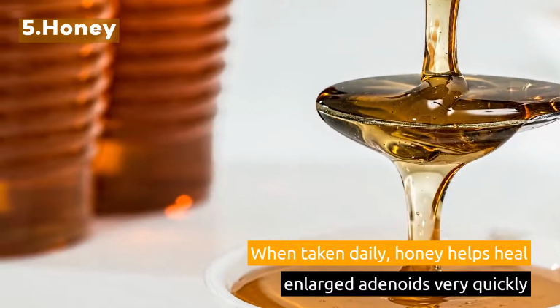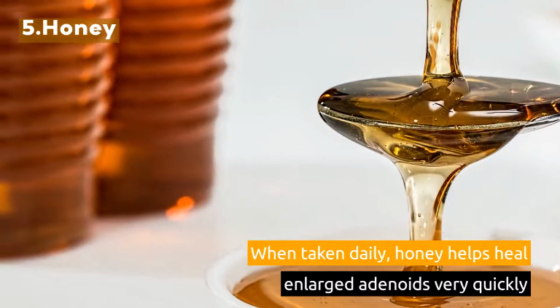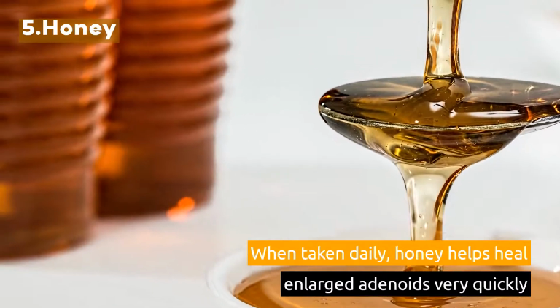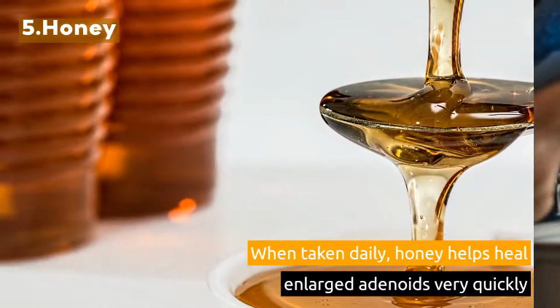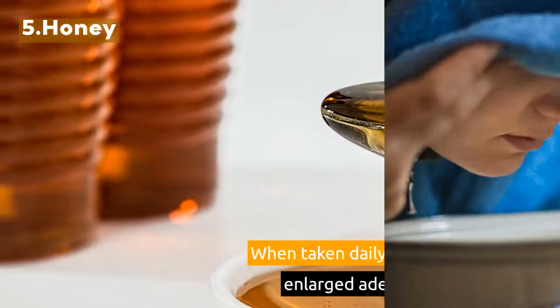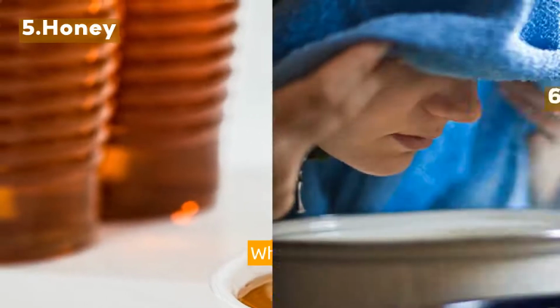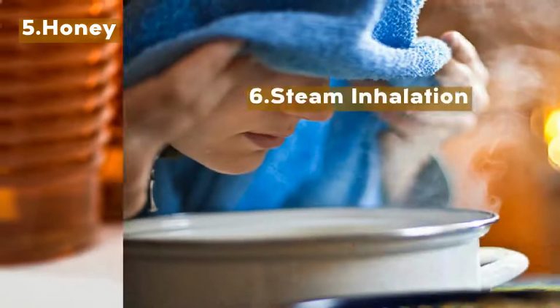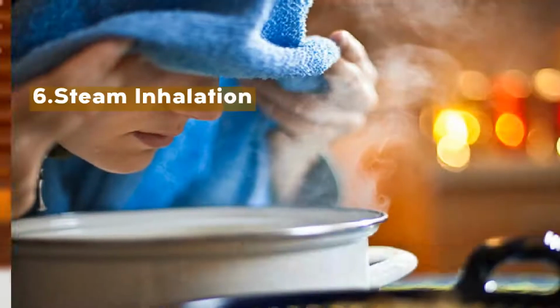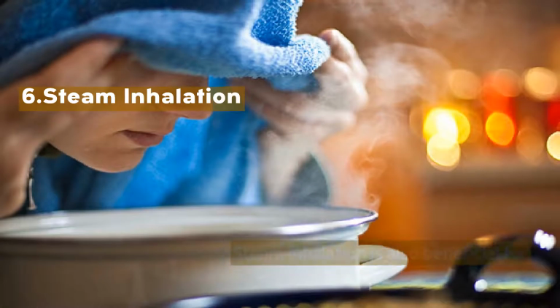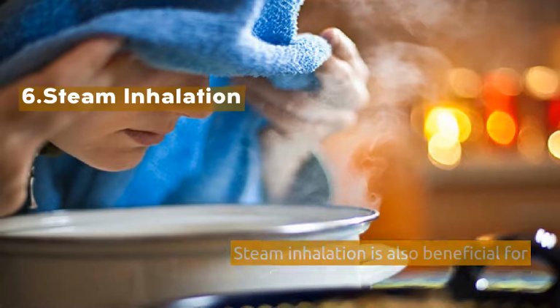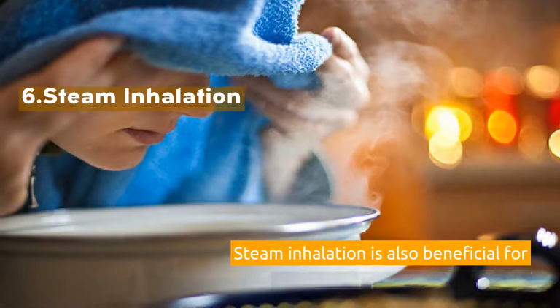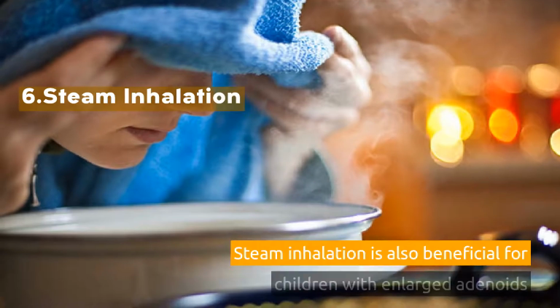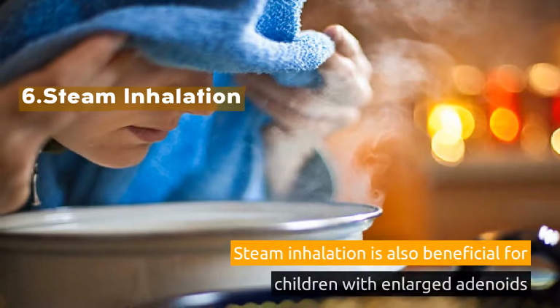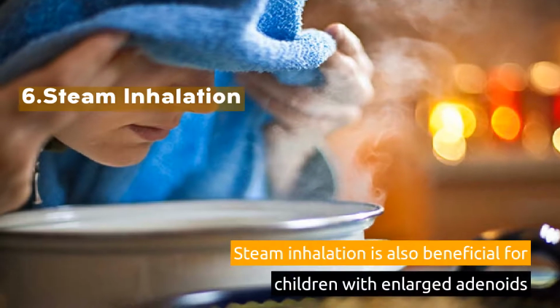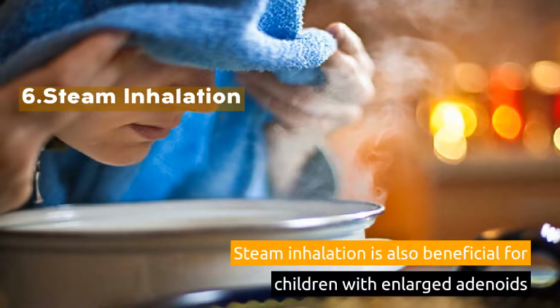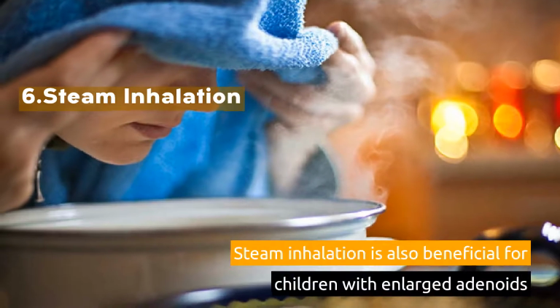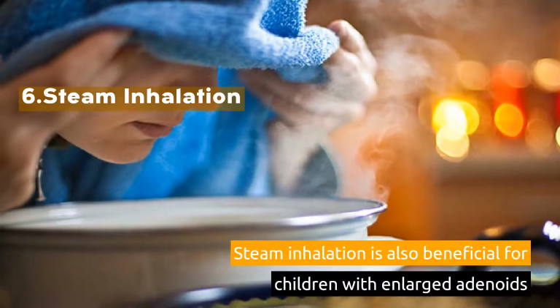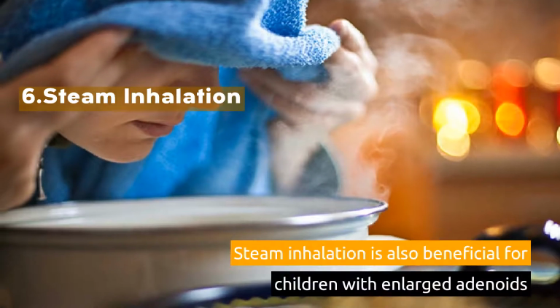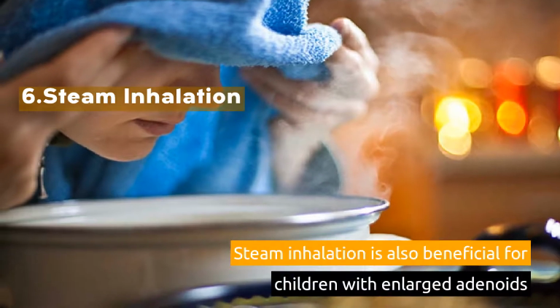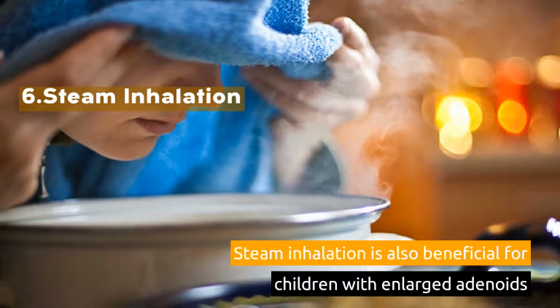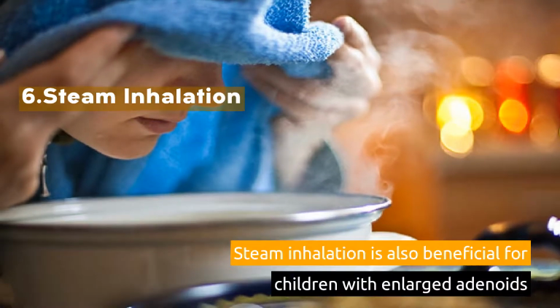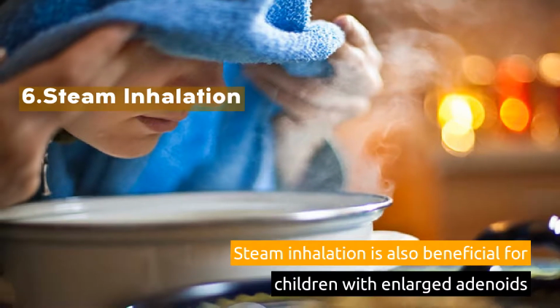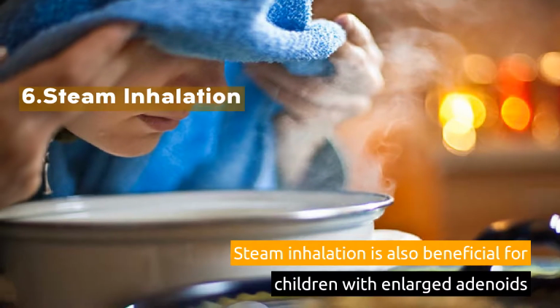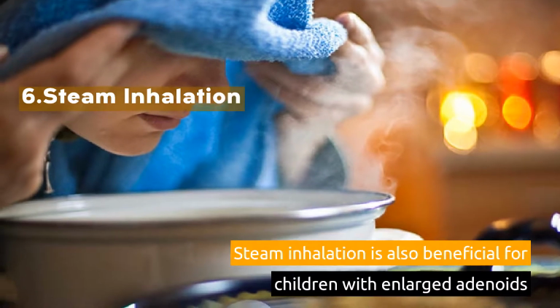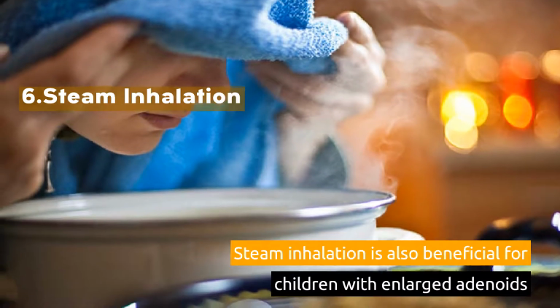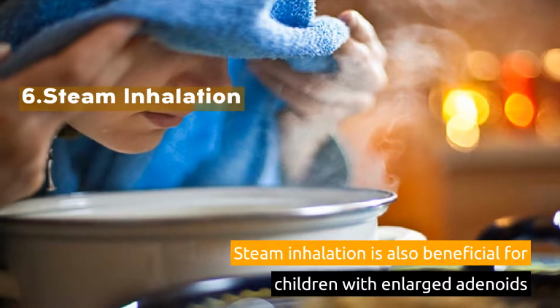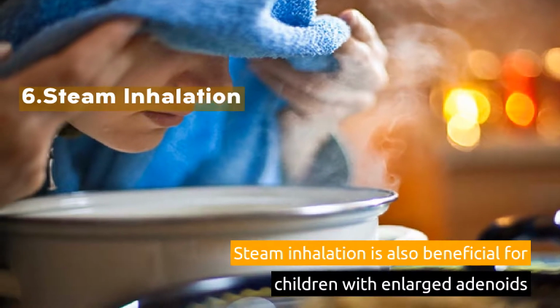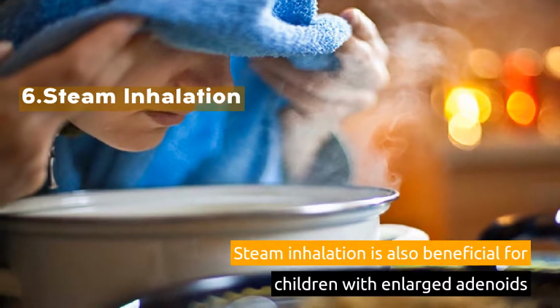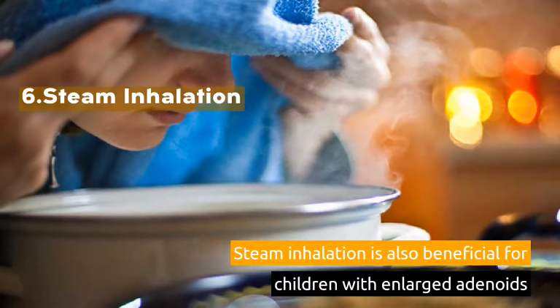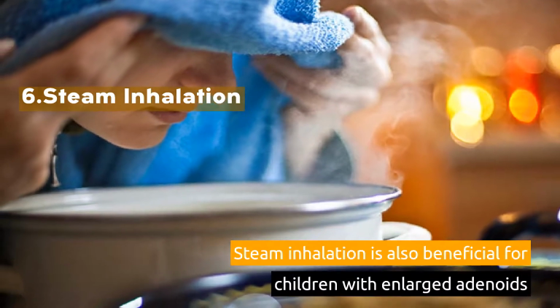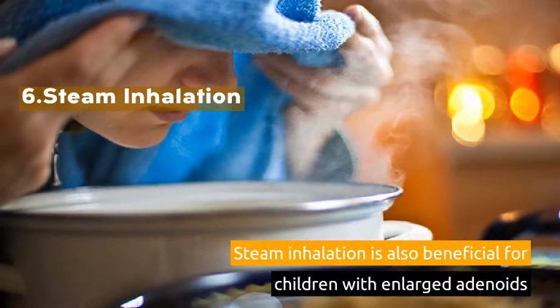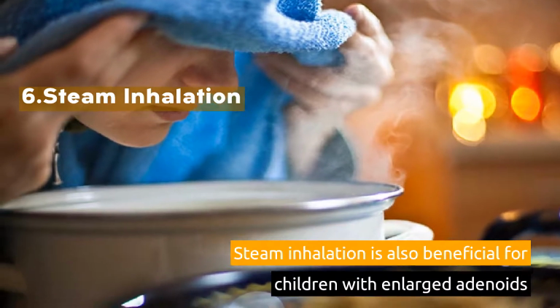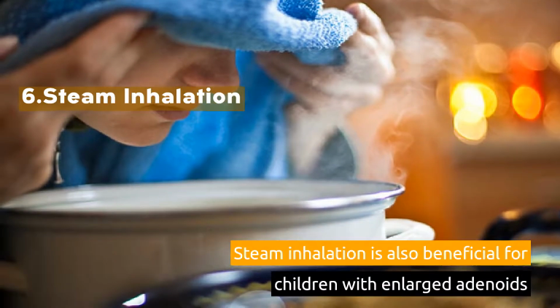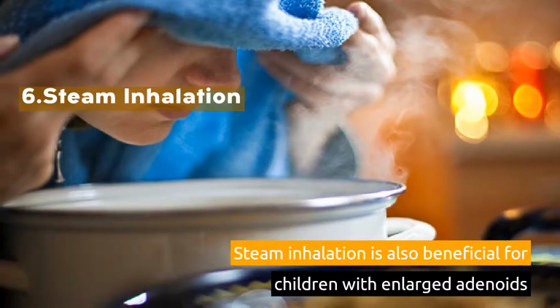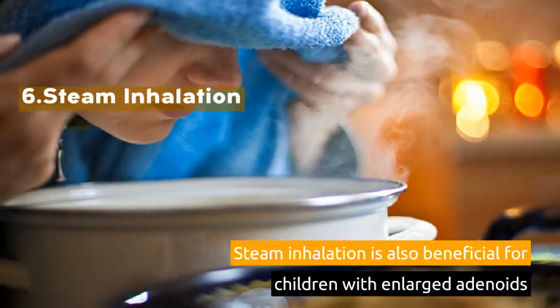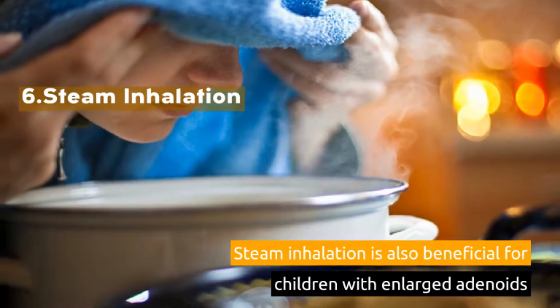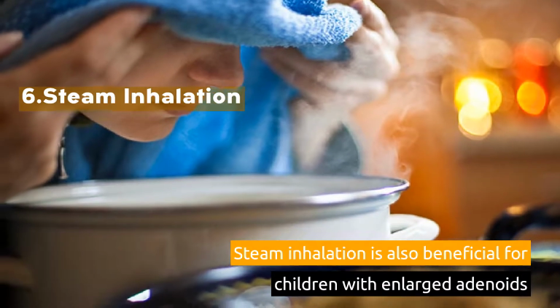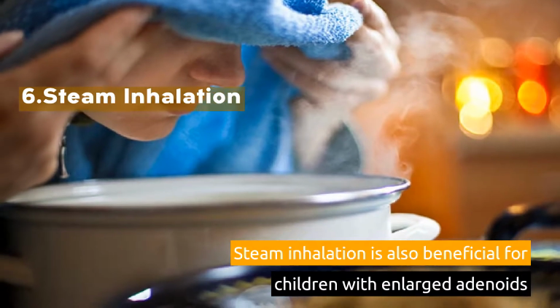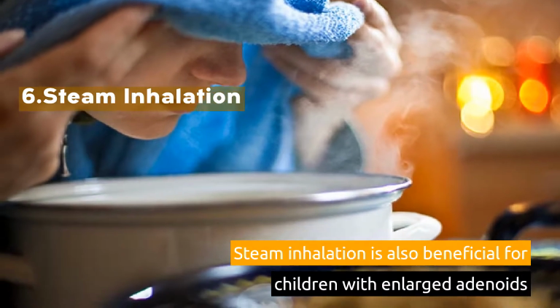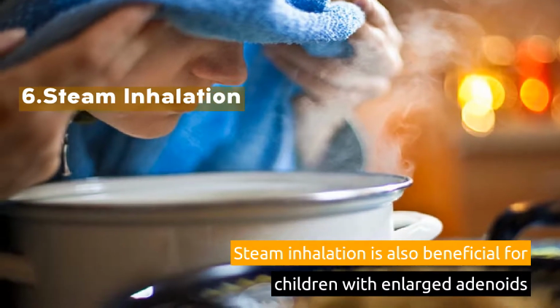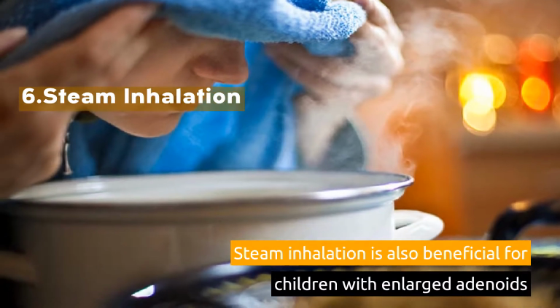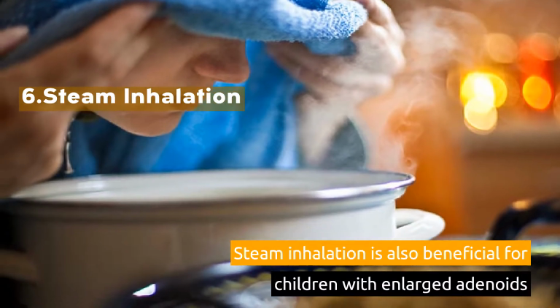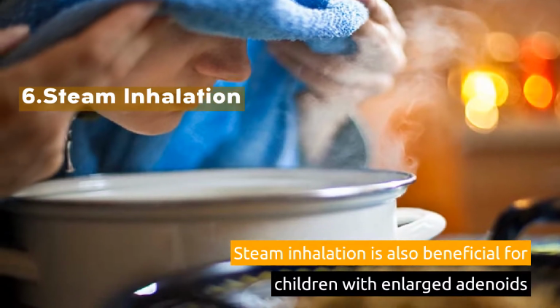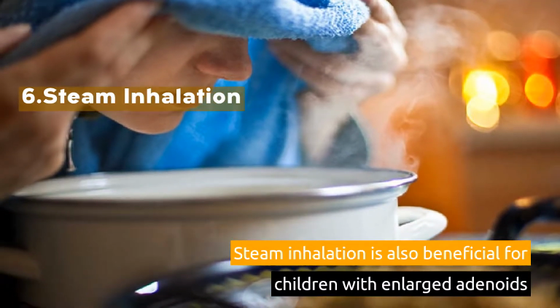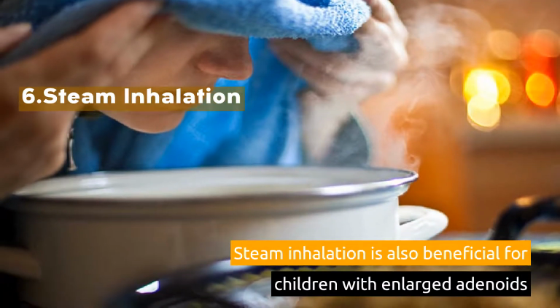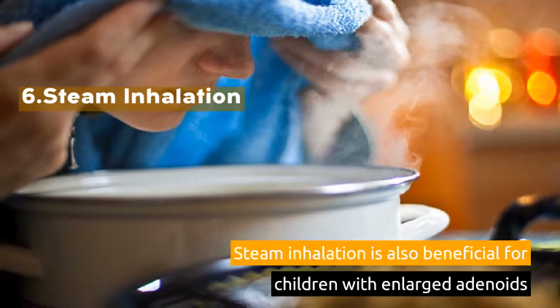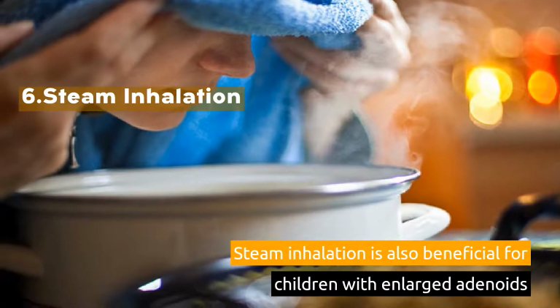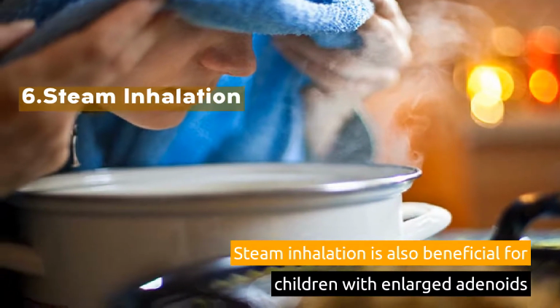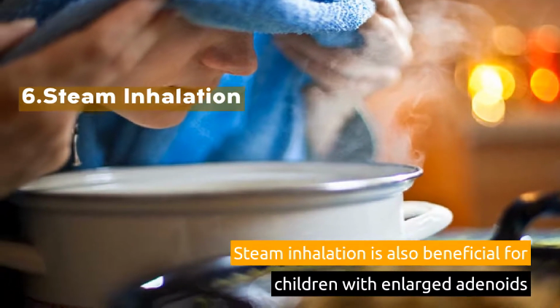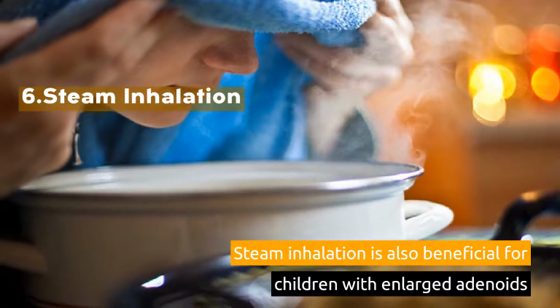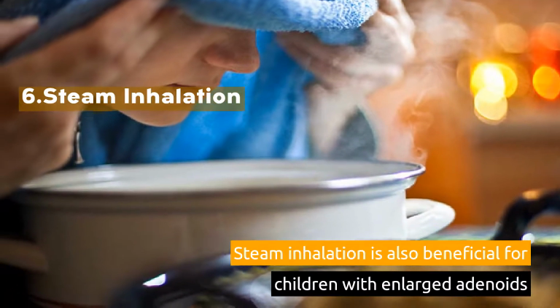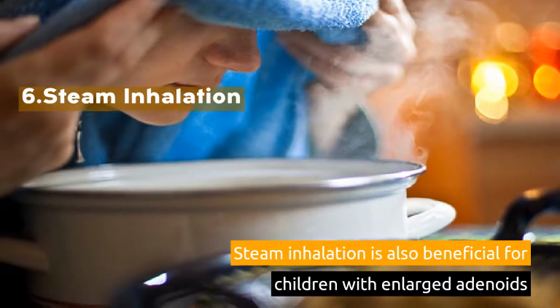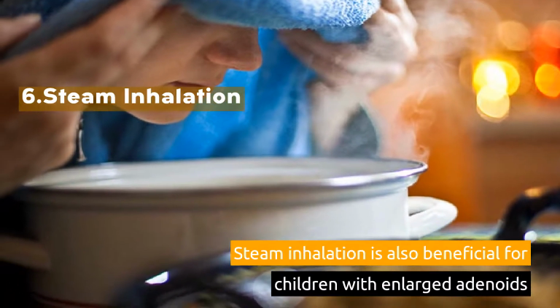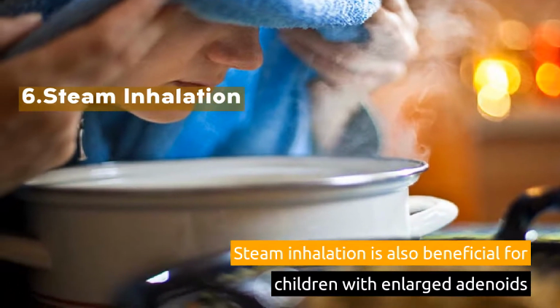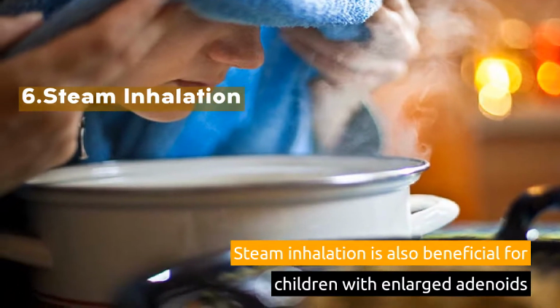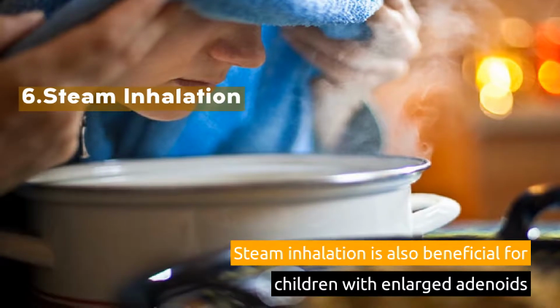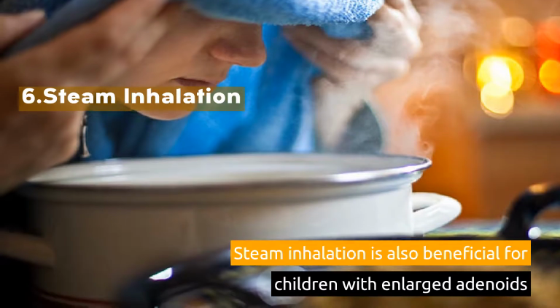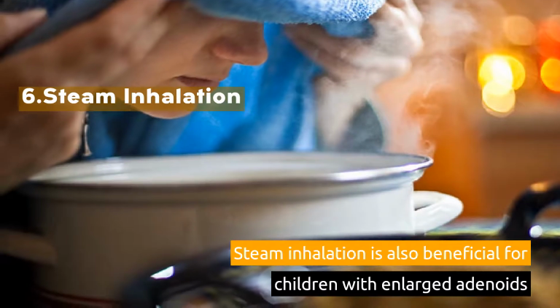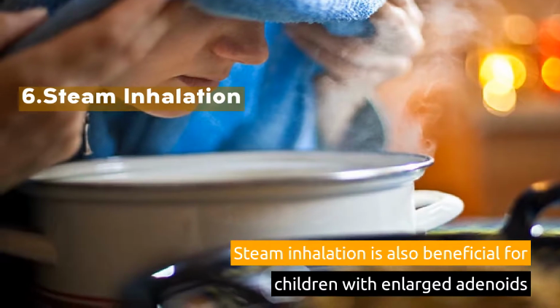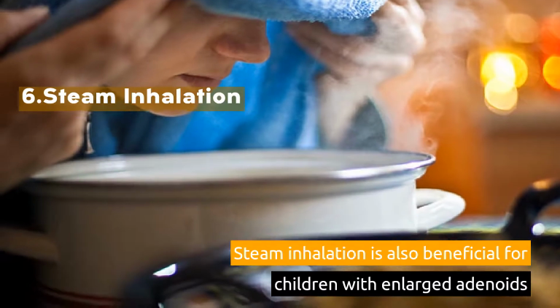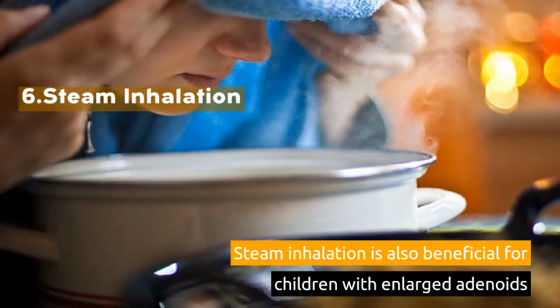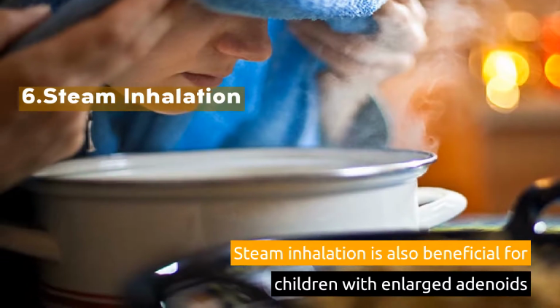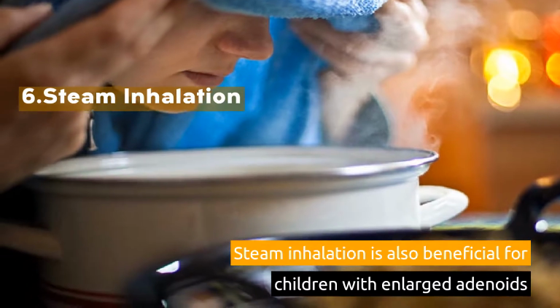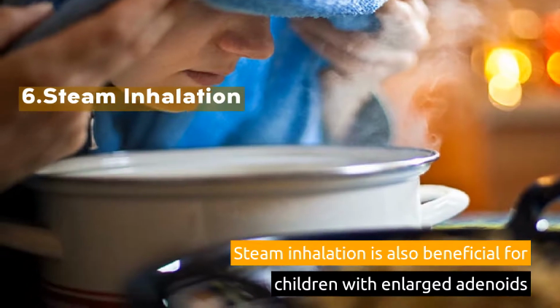6. Steam Inhalation. Steam inhalation is also beneficial for children with enlarged adenoids.